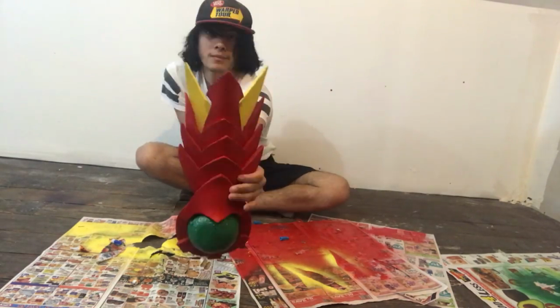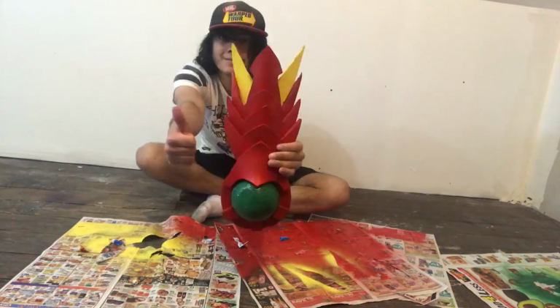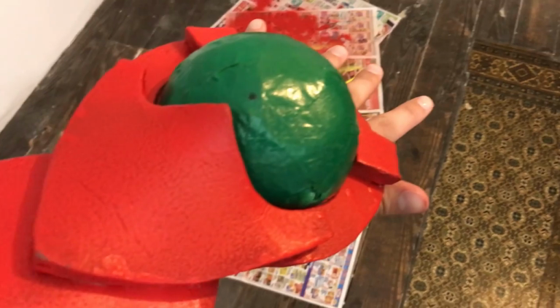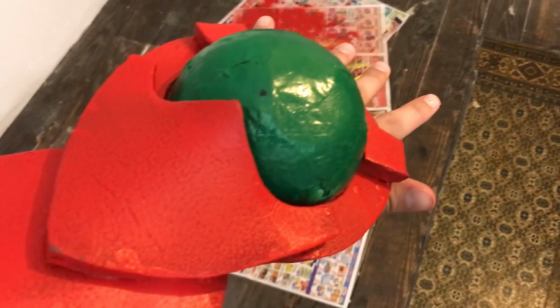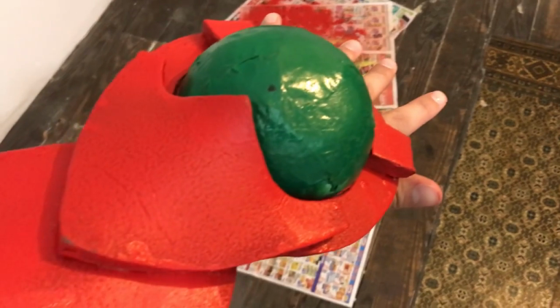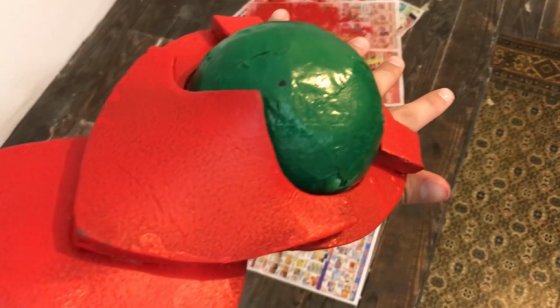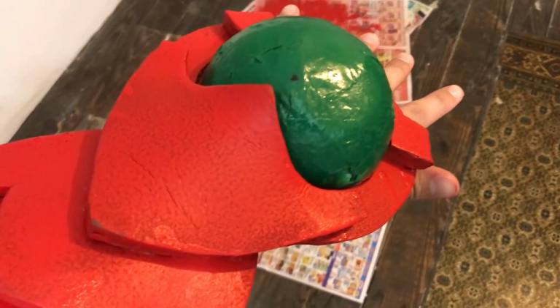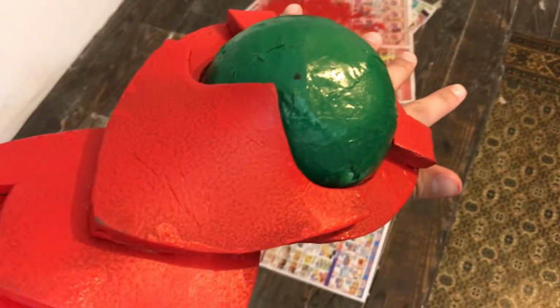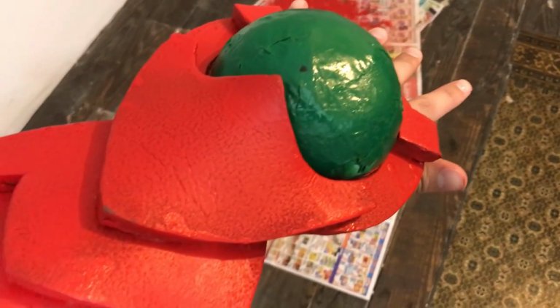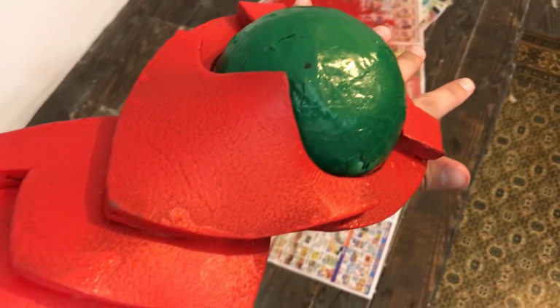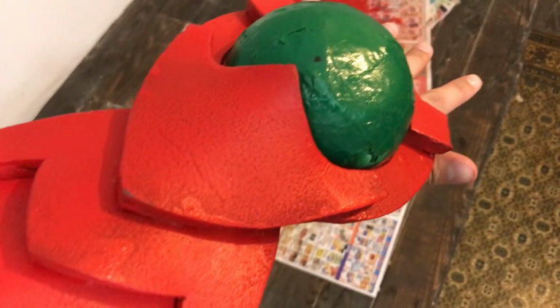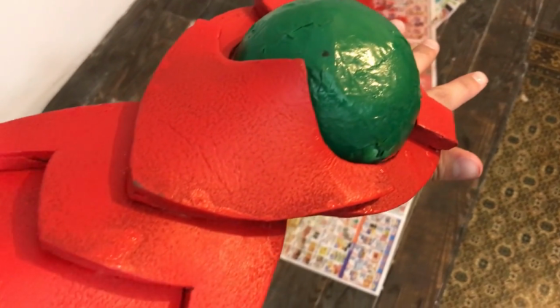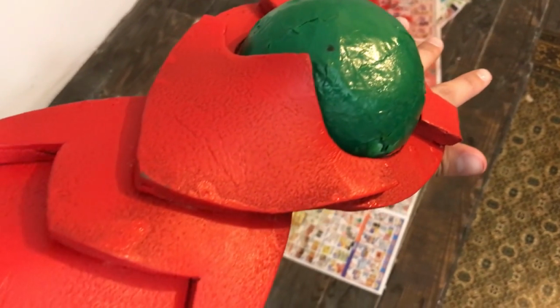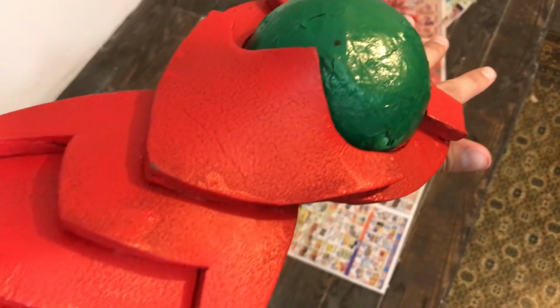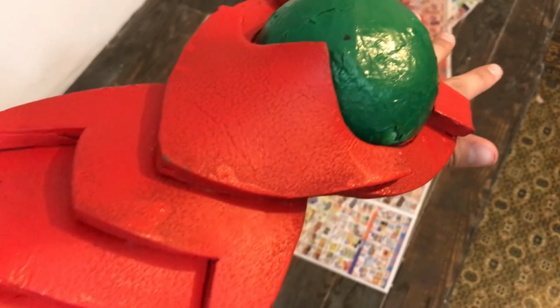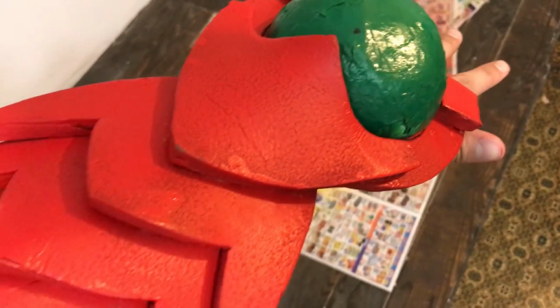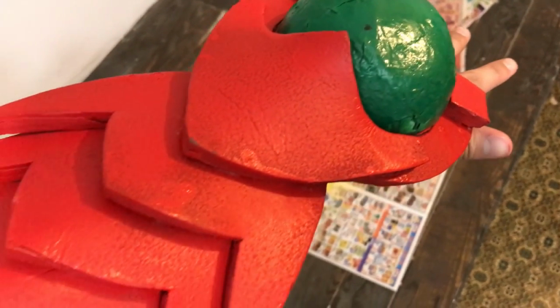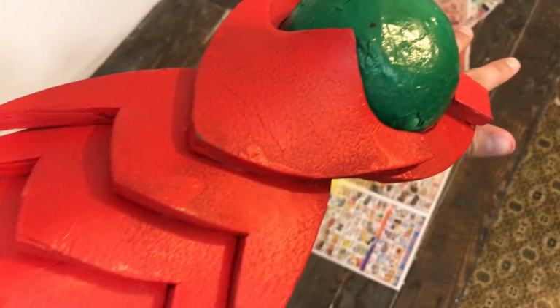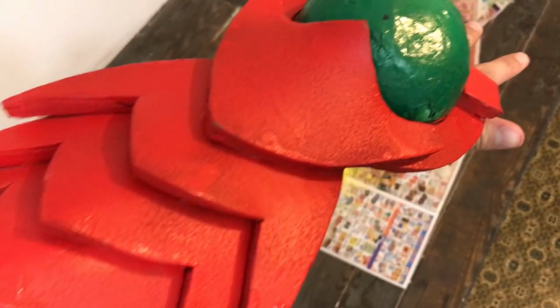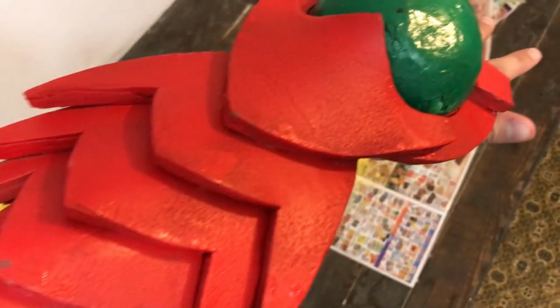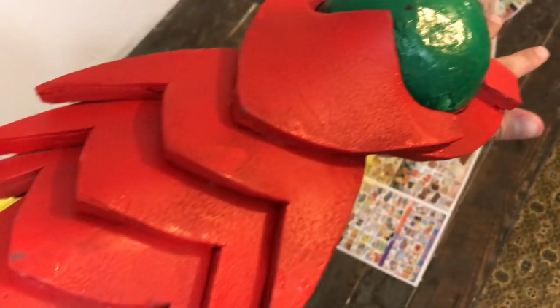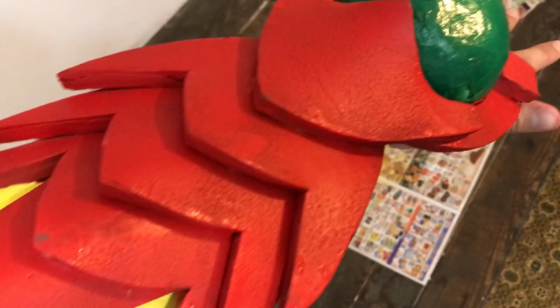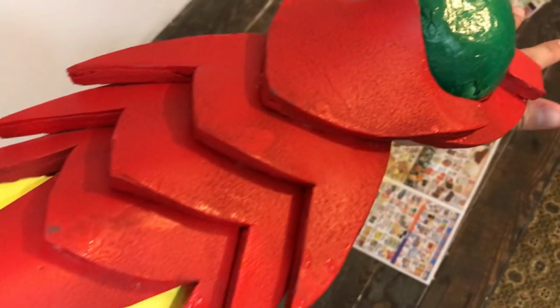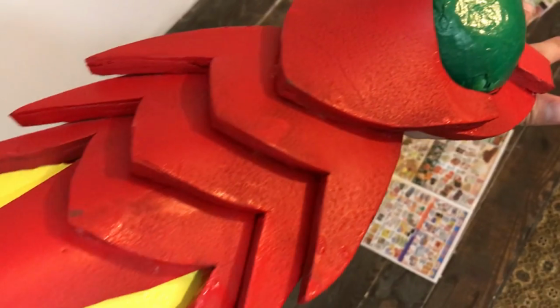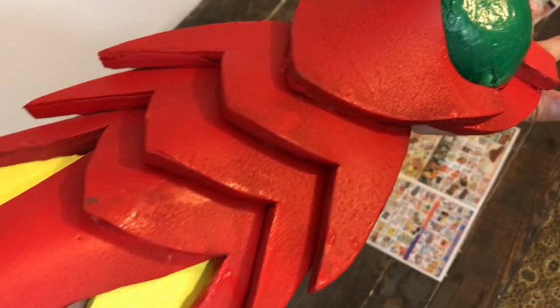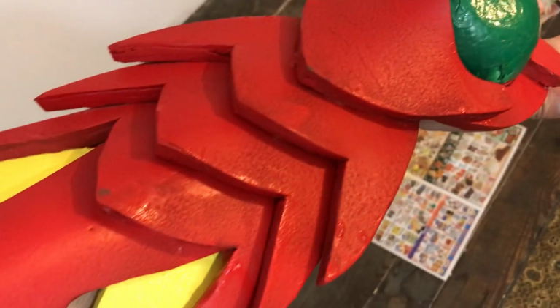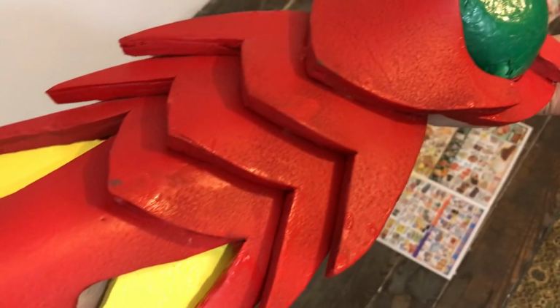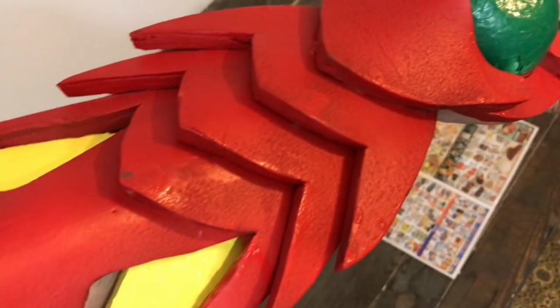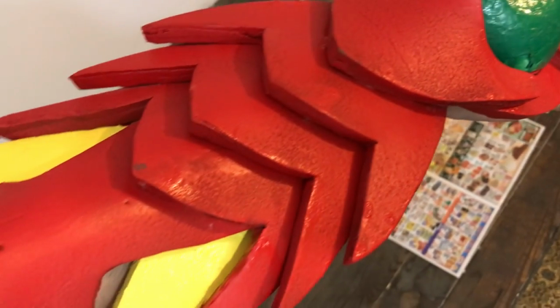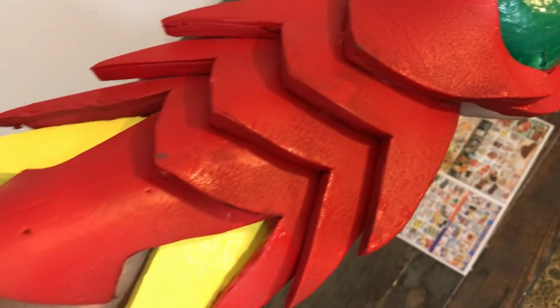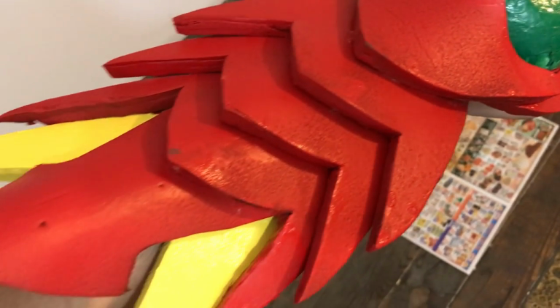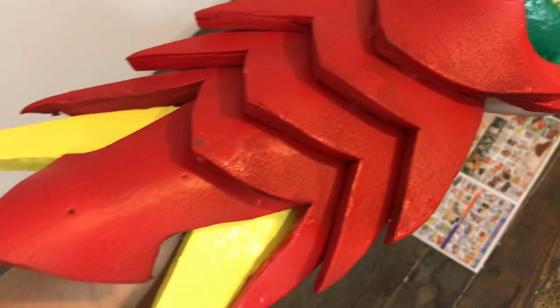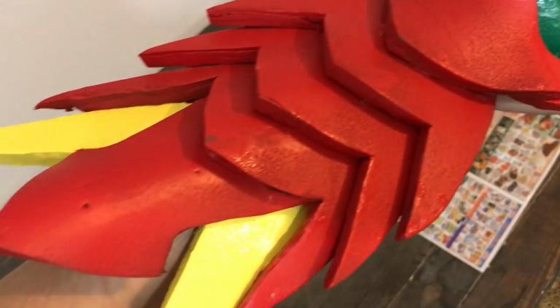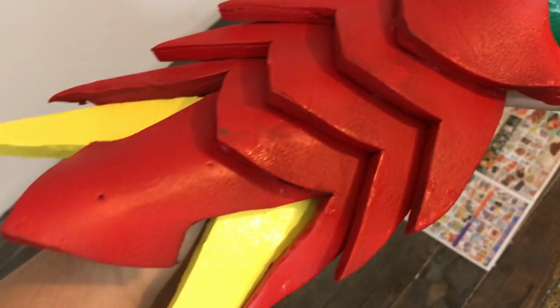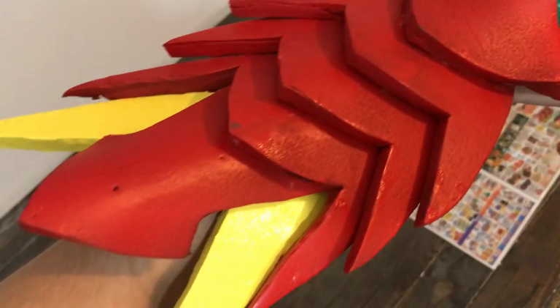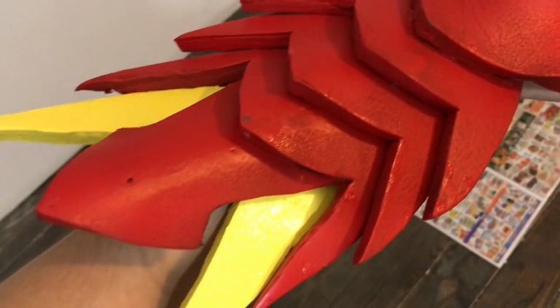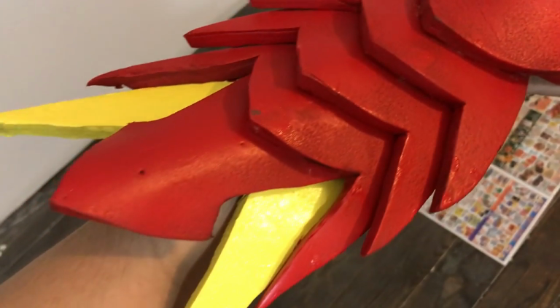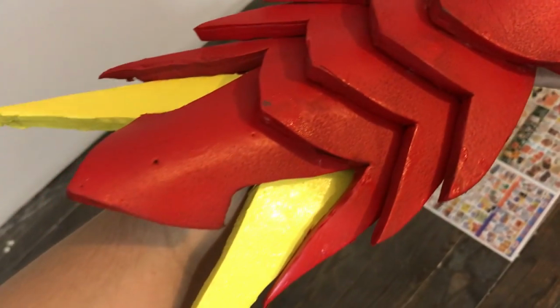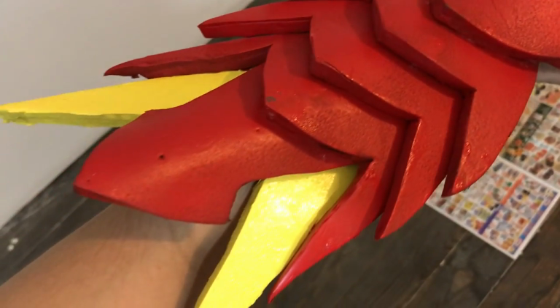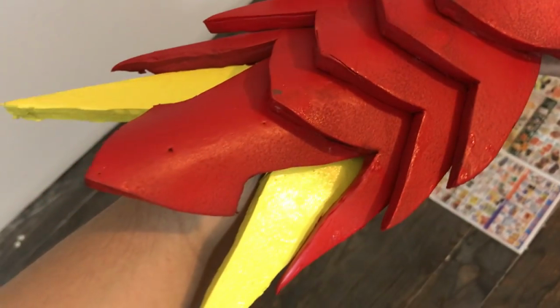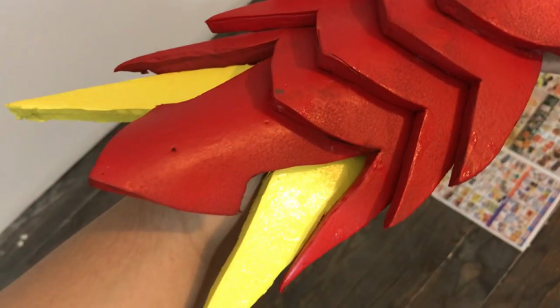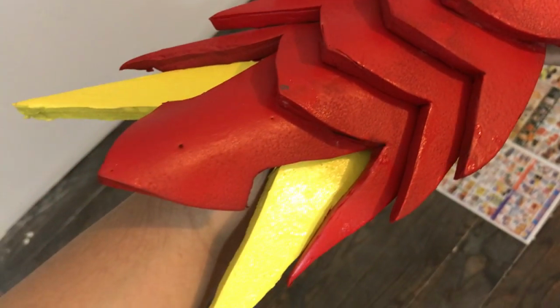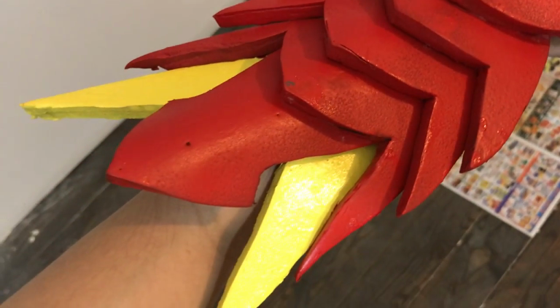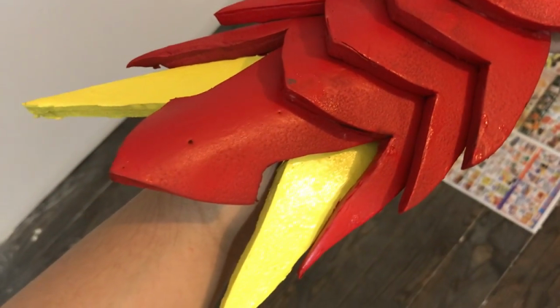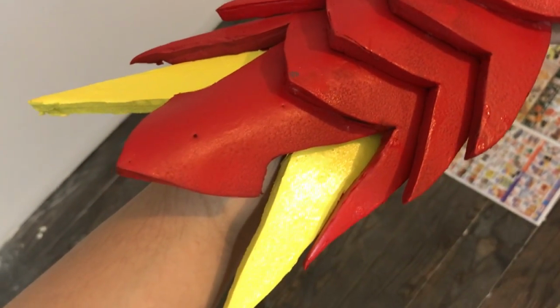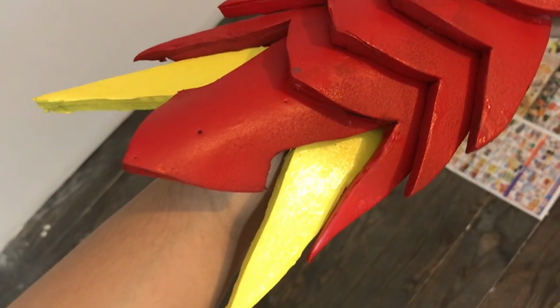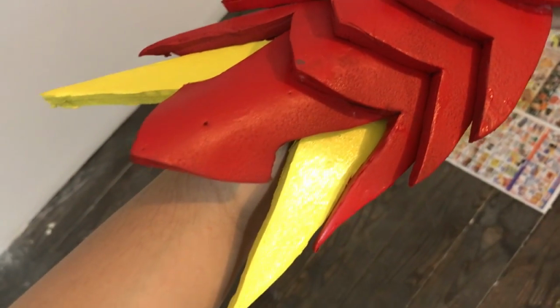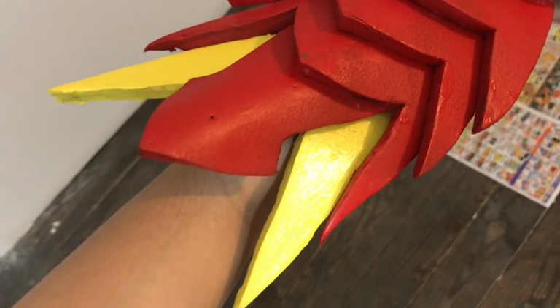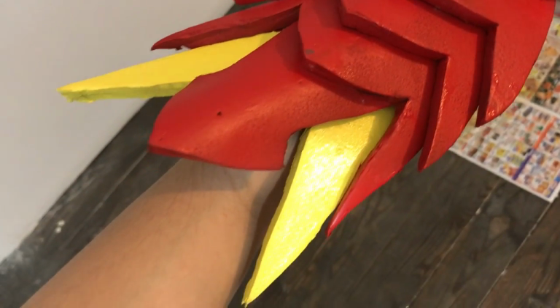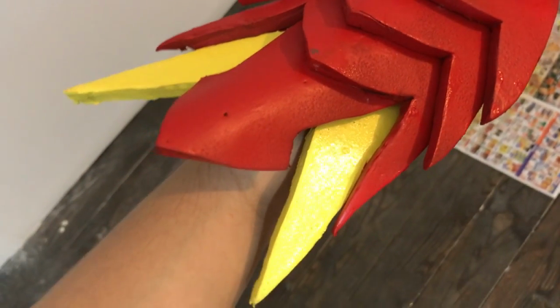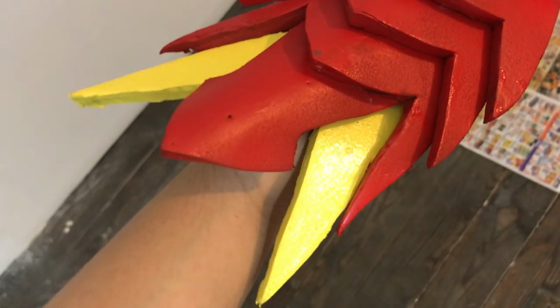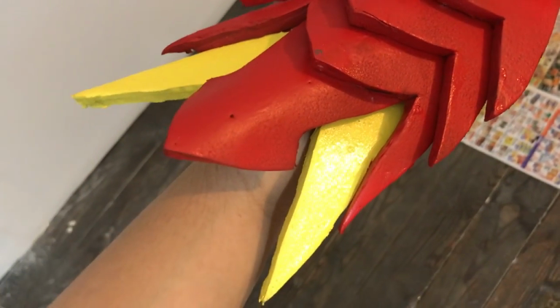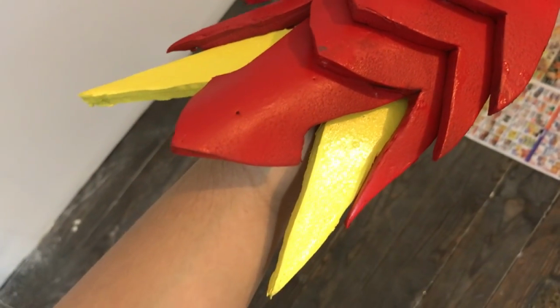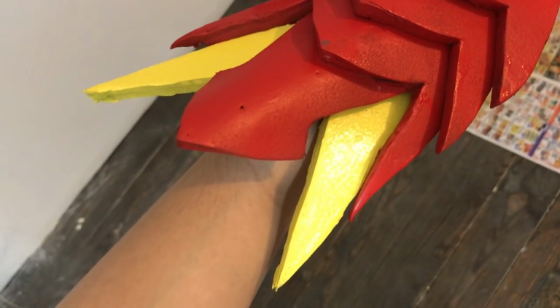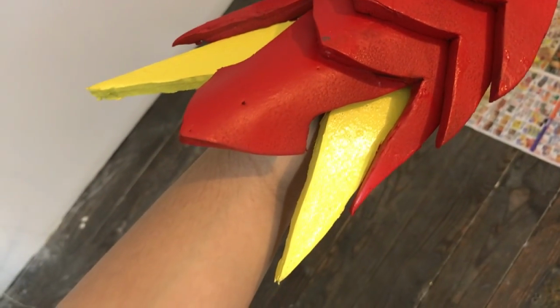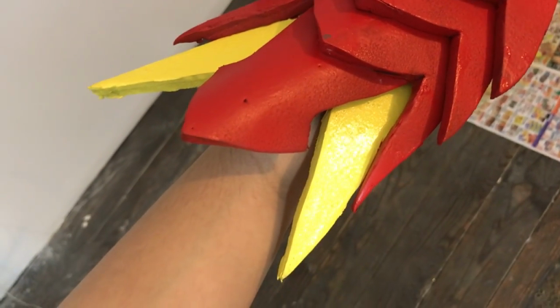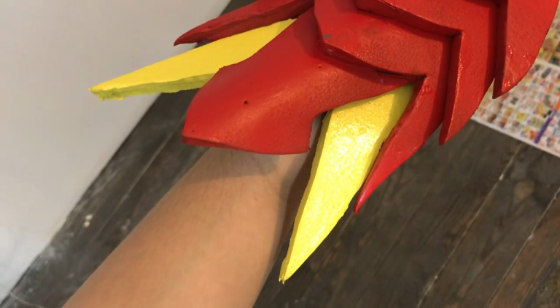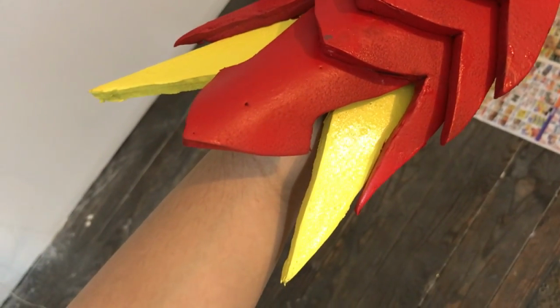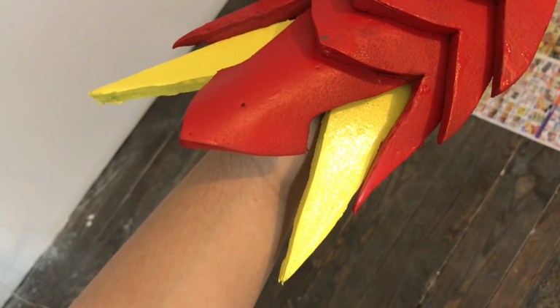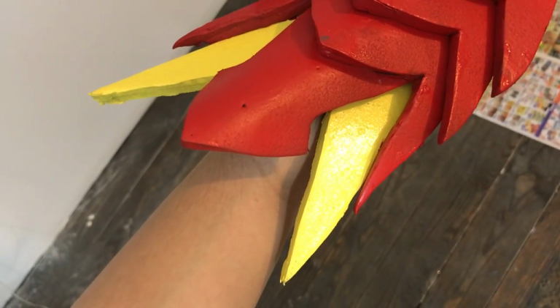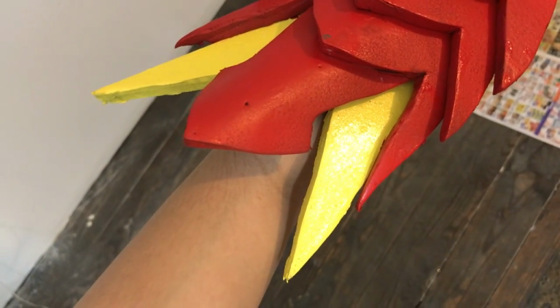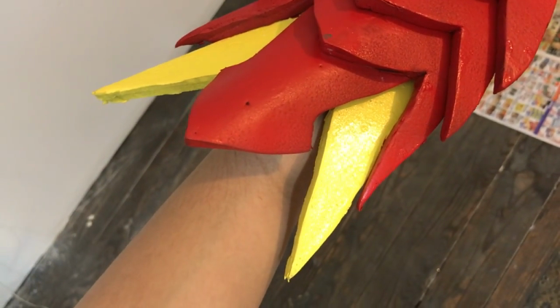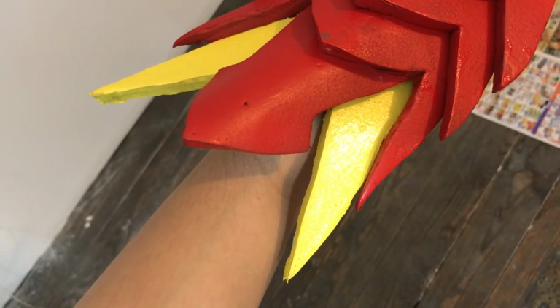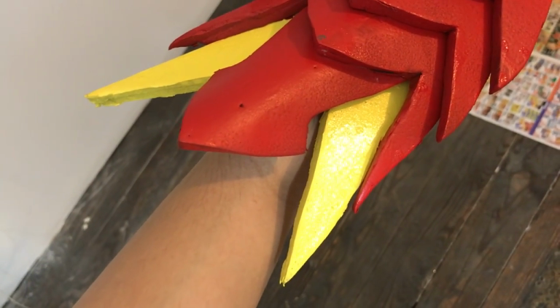After your super glue is dry, your Dragon Booster armor looks really awesome — but we're not done yet.